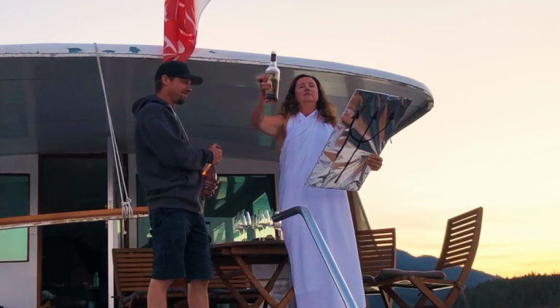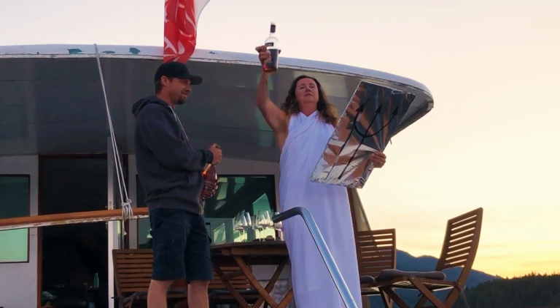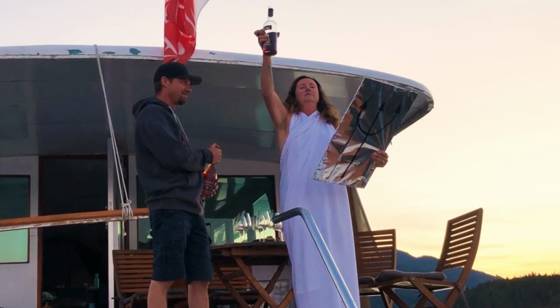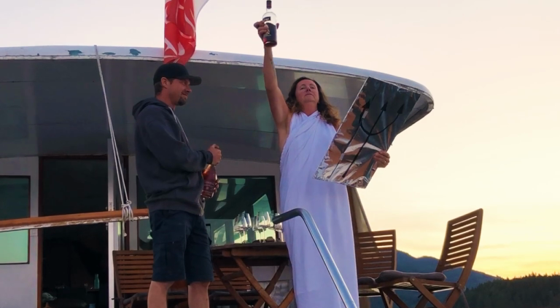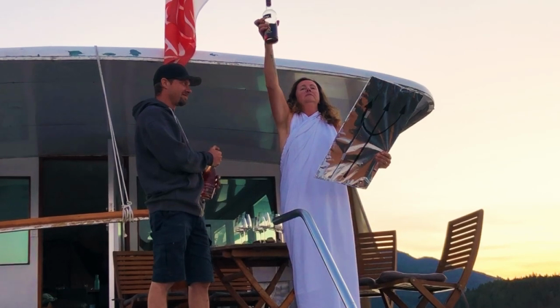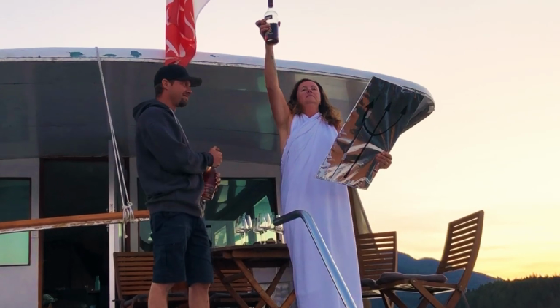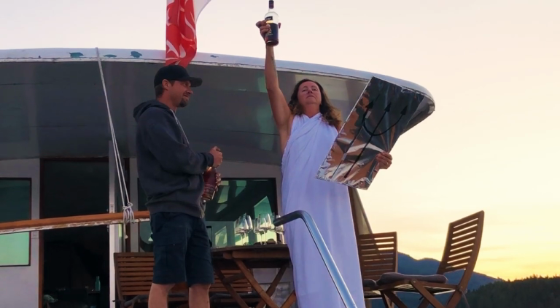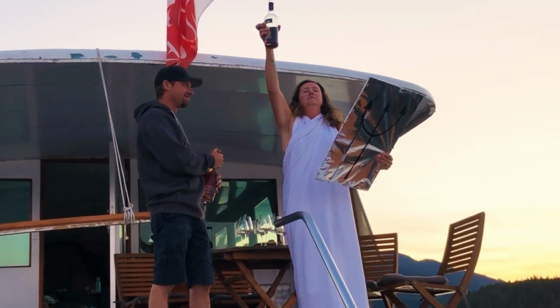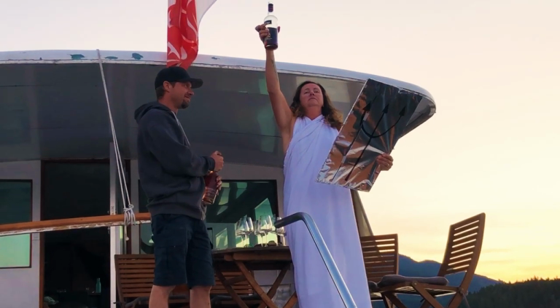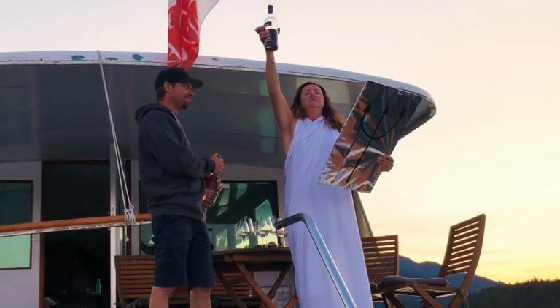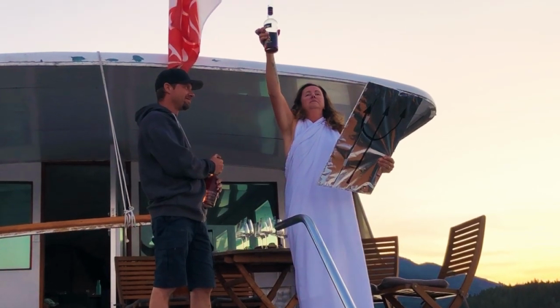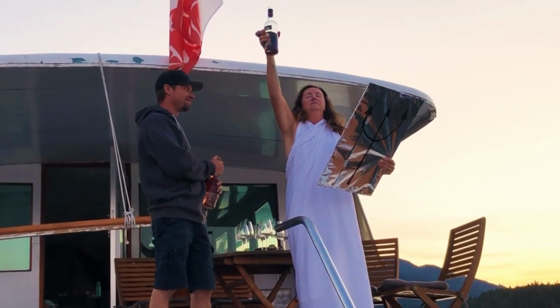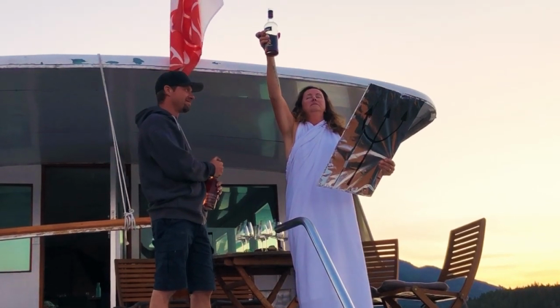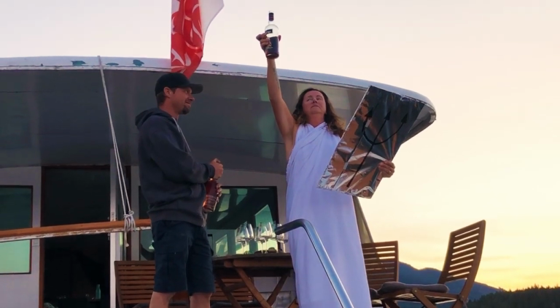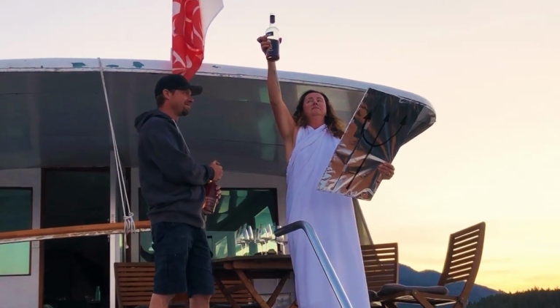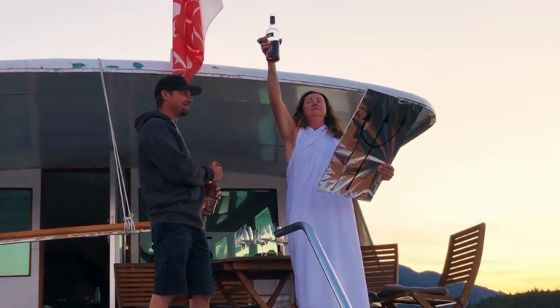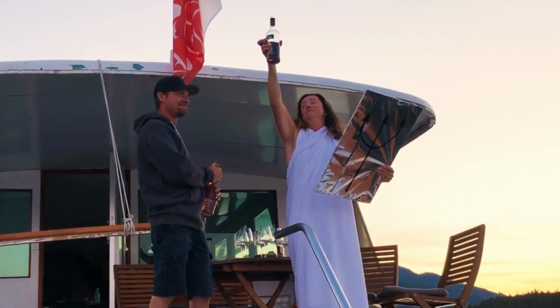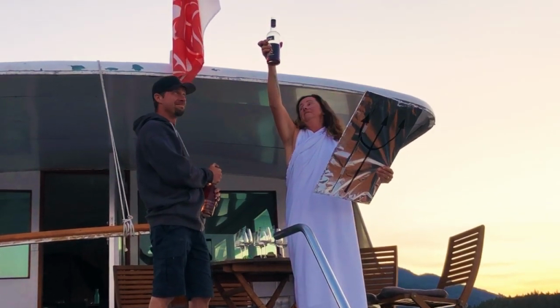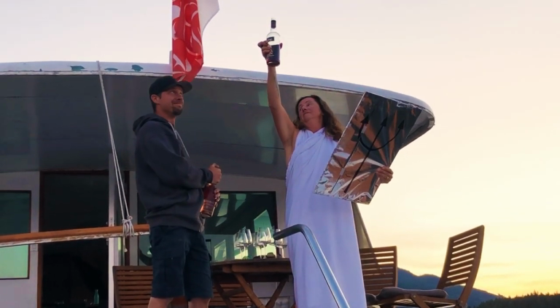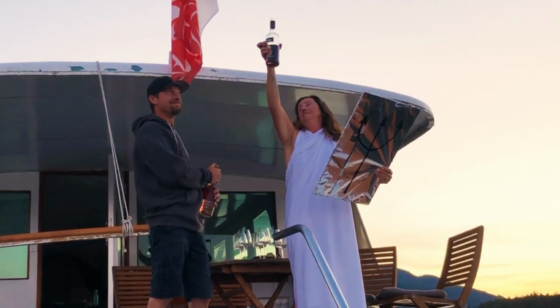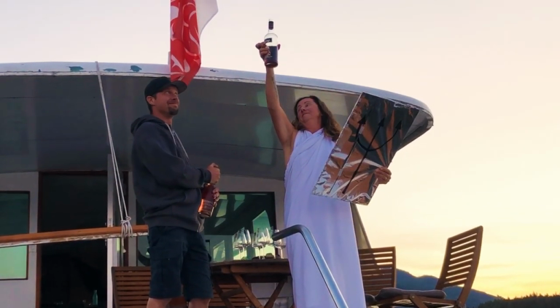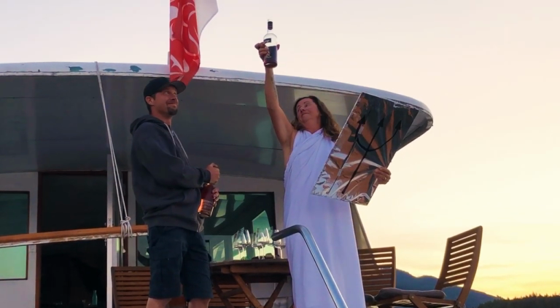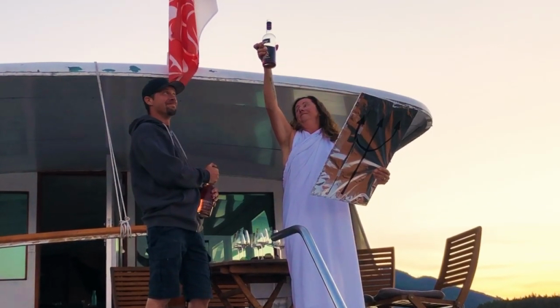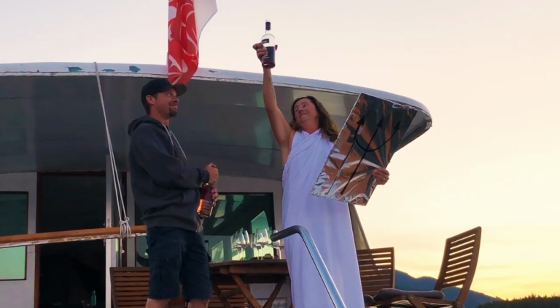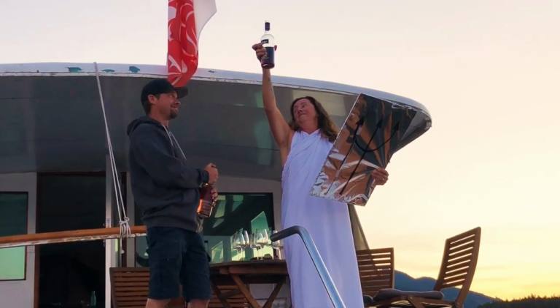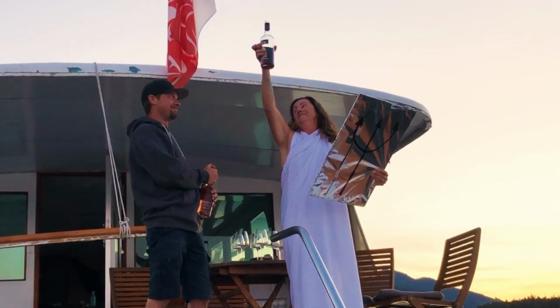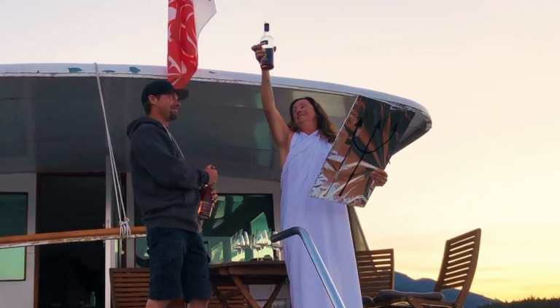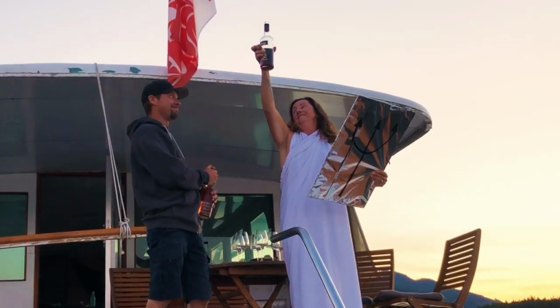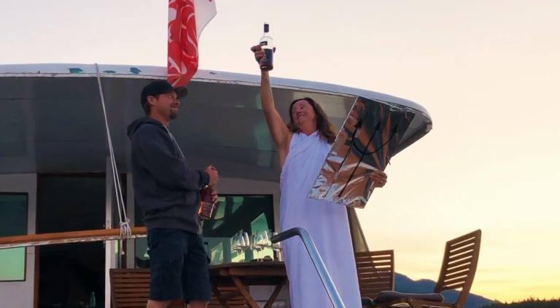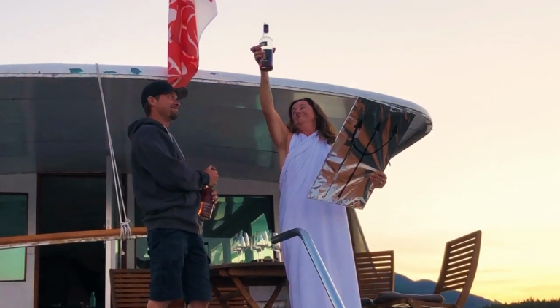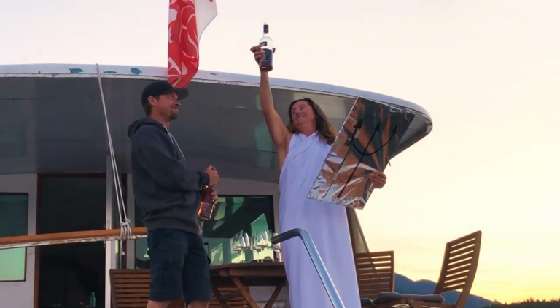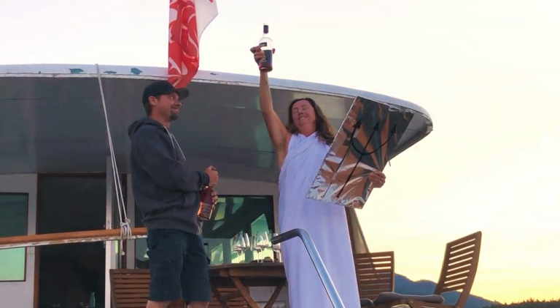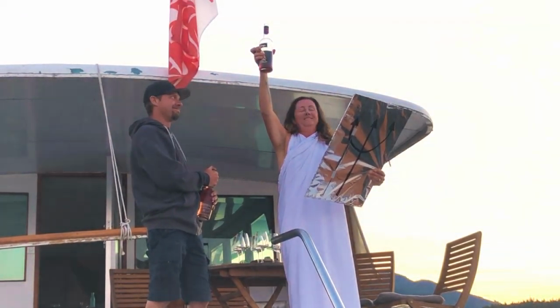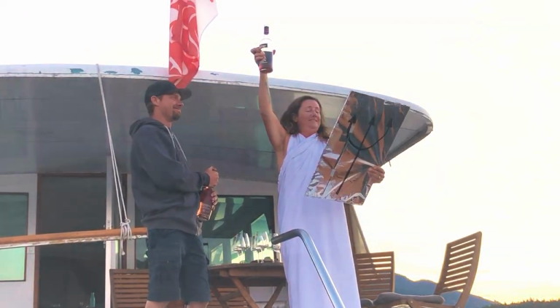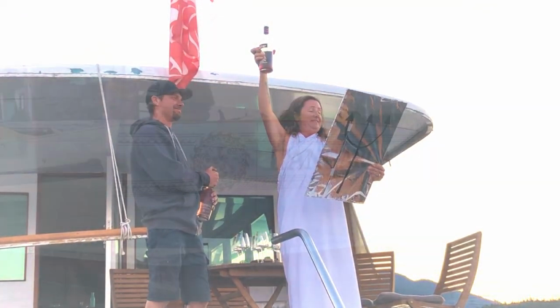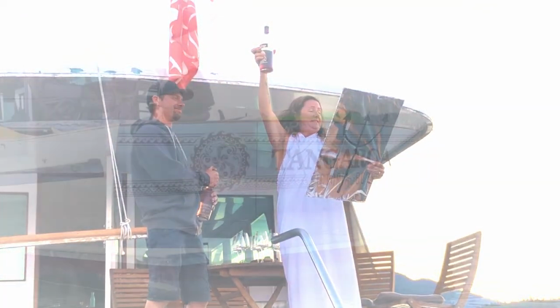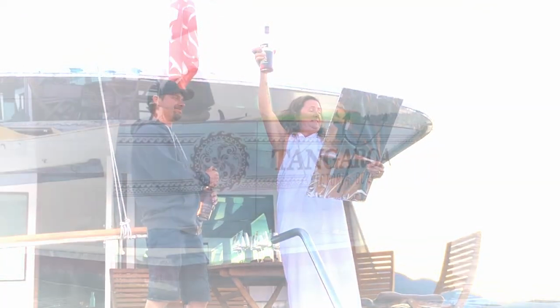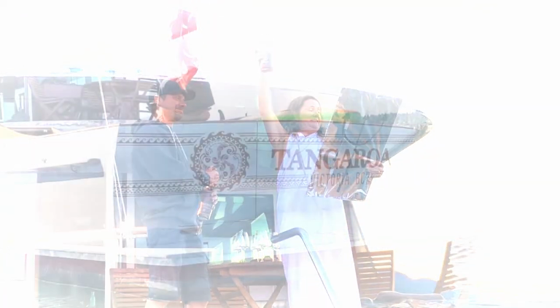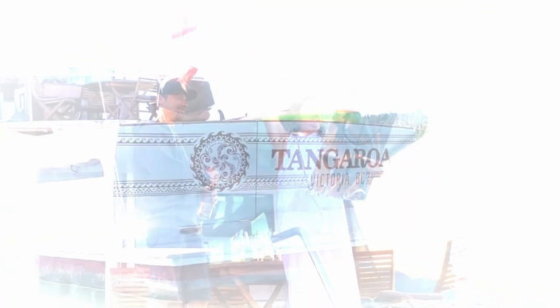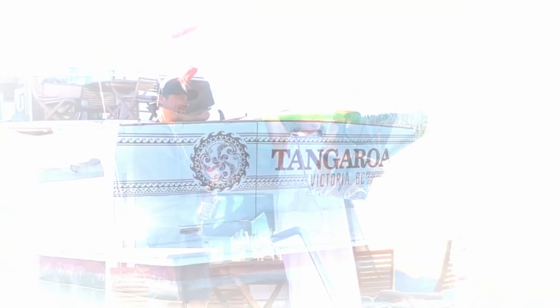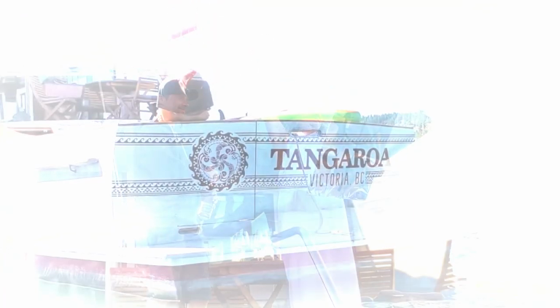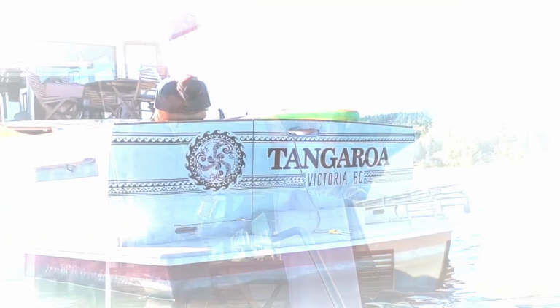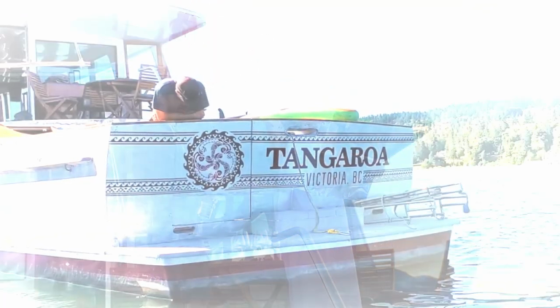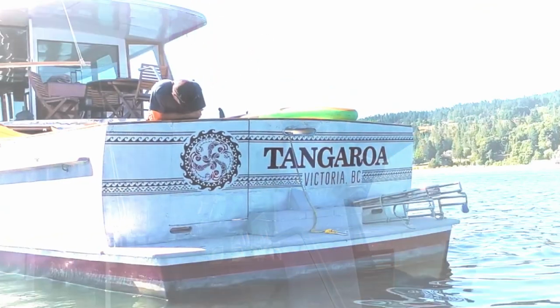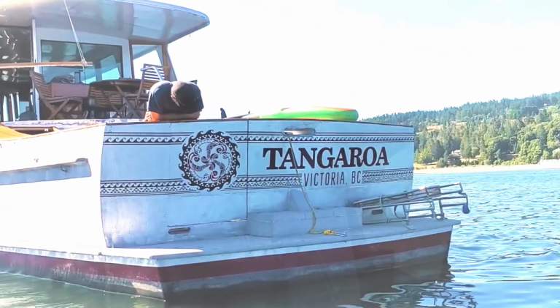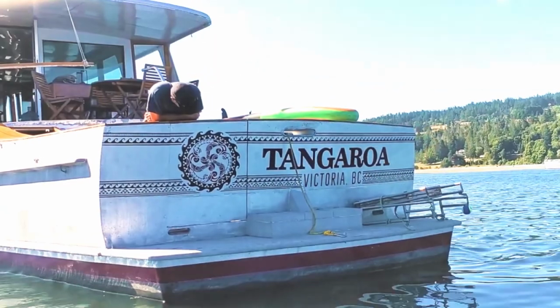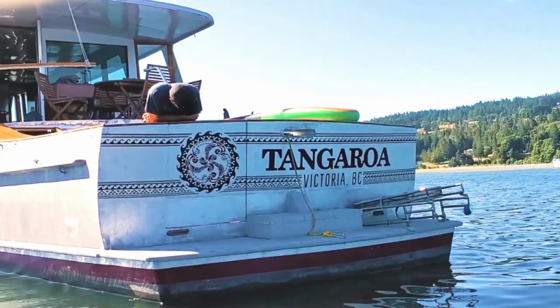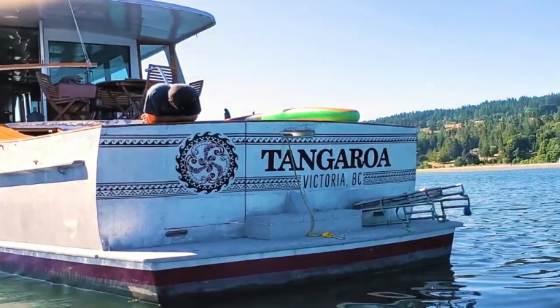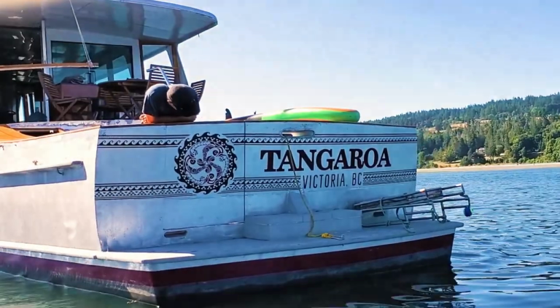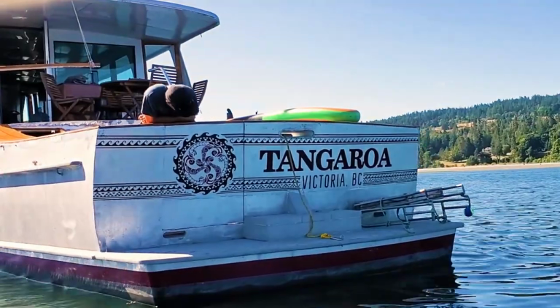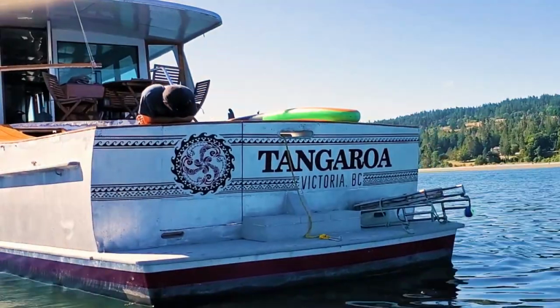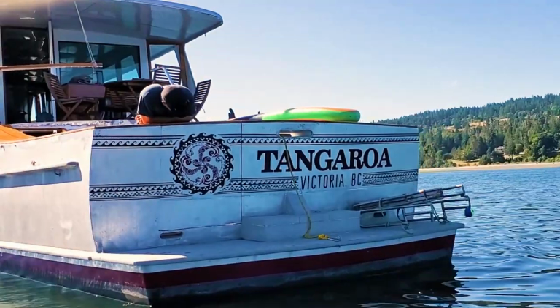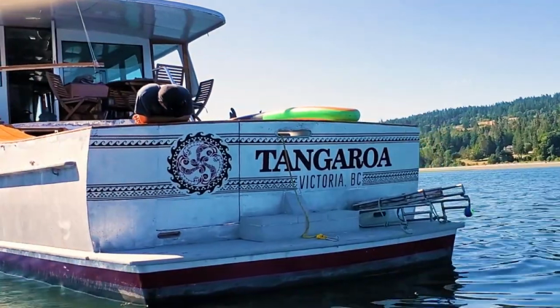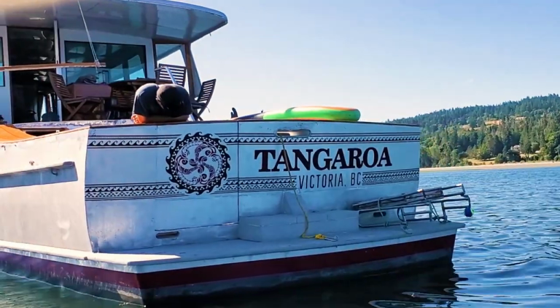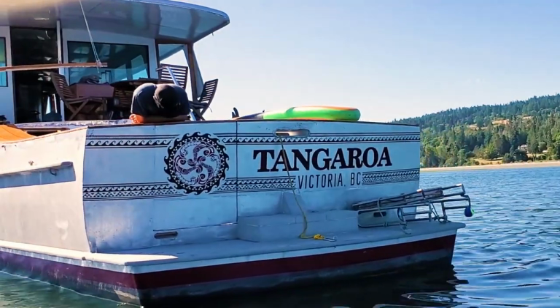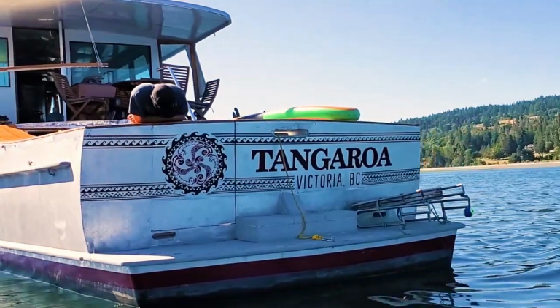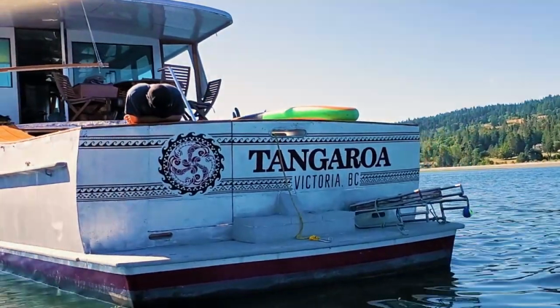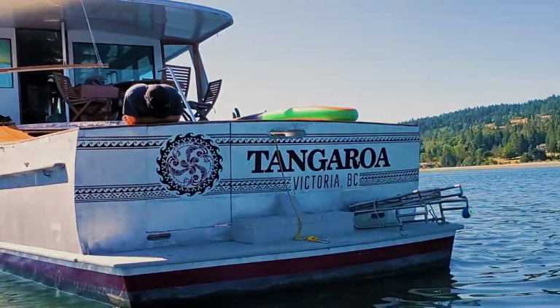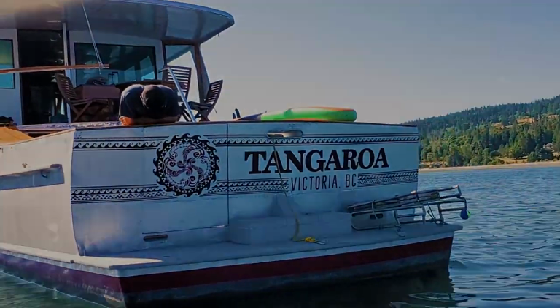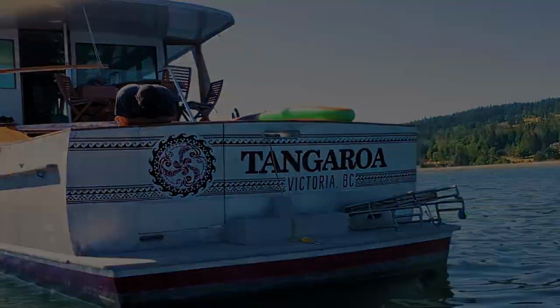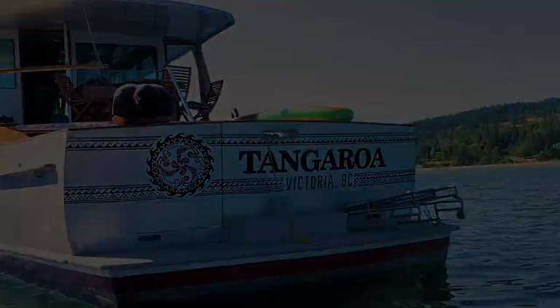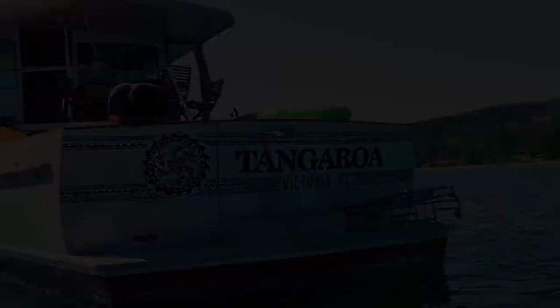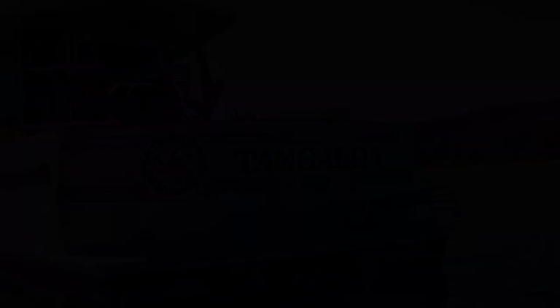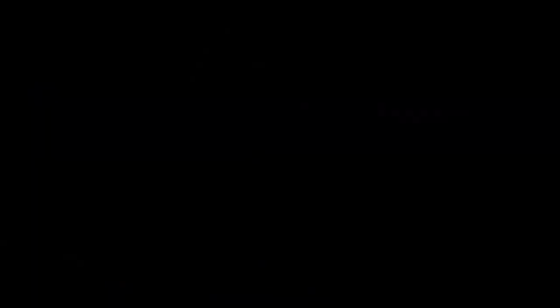Welcome back! Hopefully last week you didn't miss our little toast to Poseidon, and this week we're heading off to Russell Island.